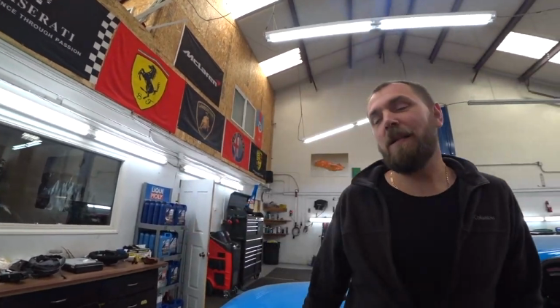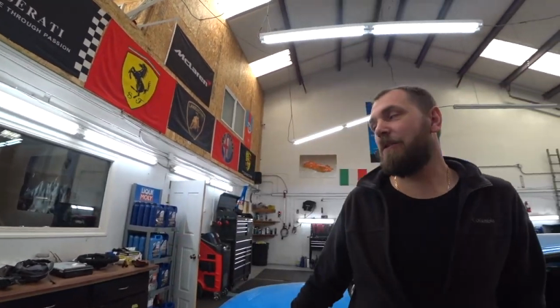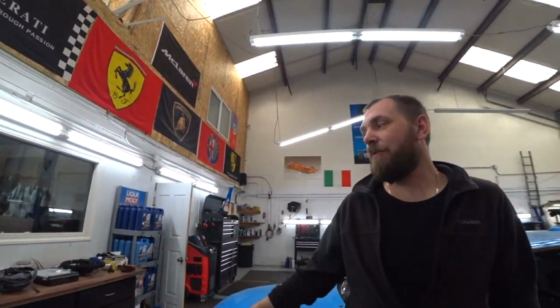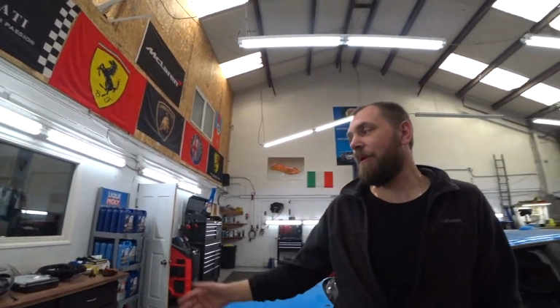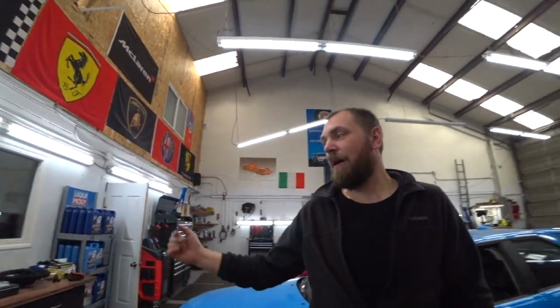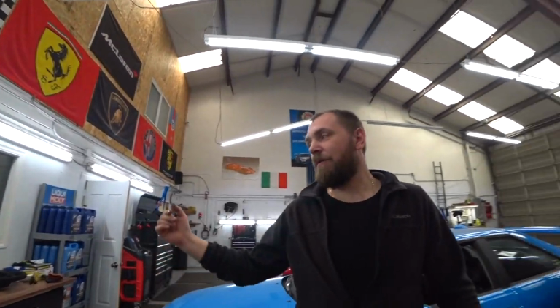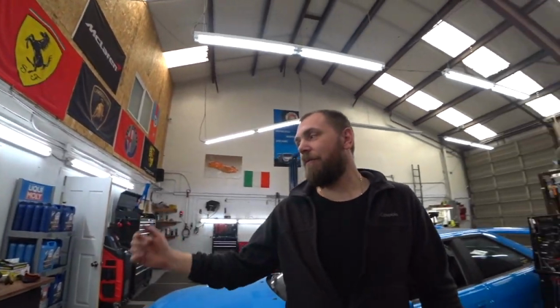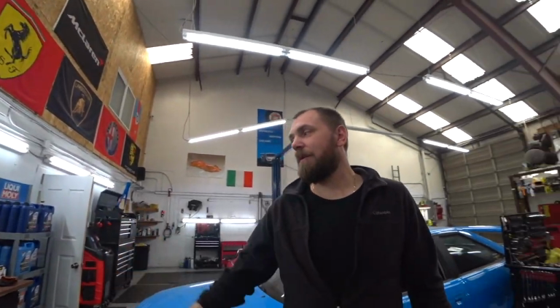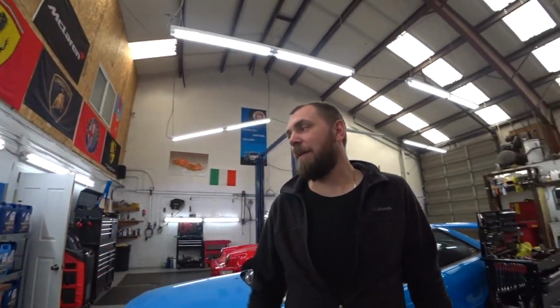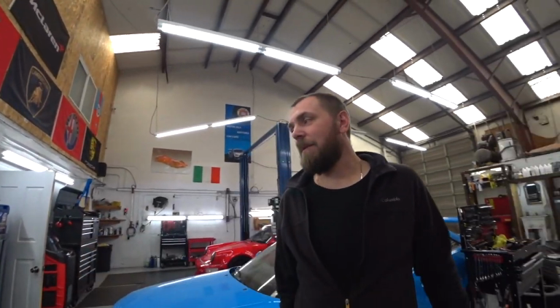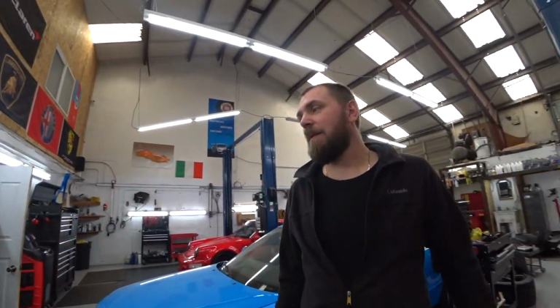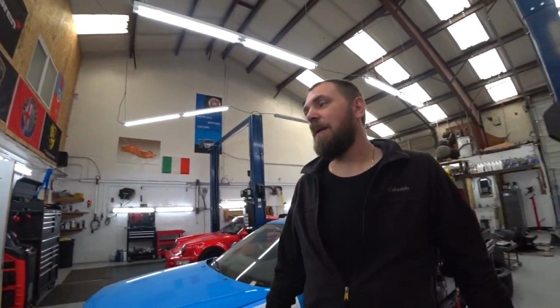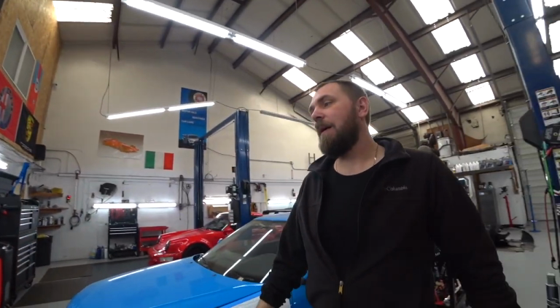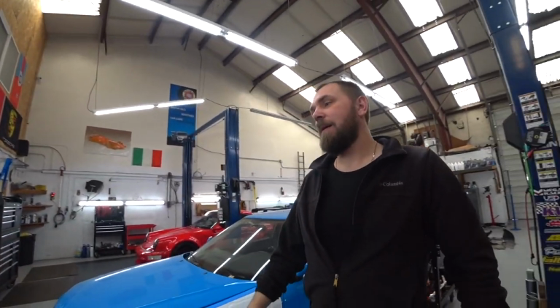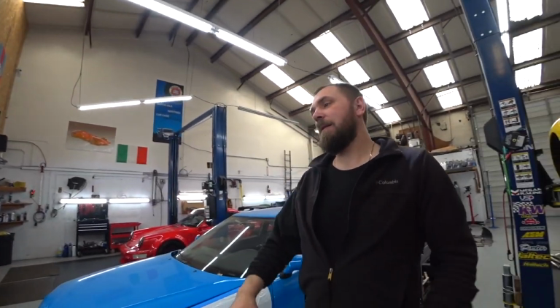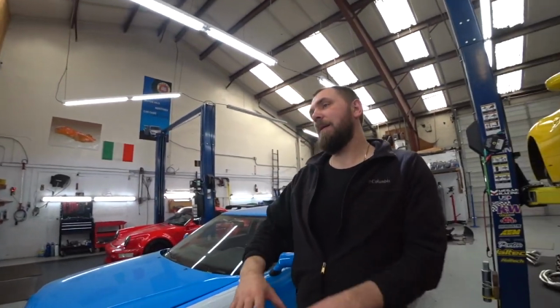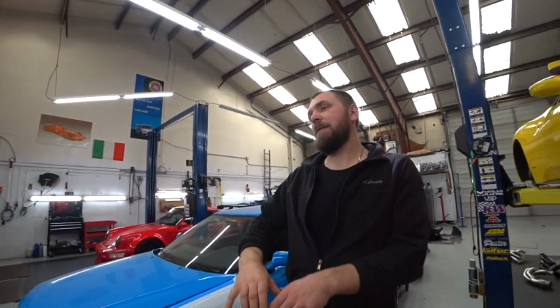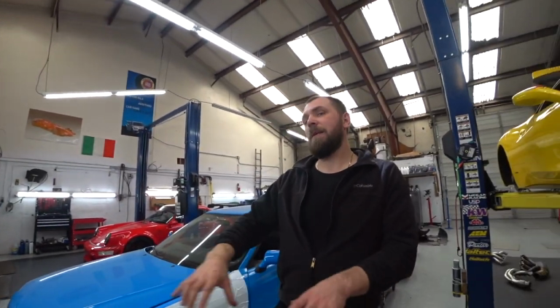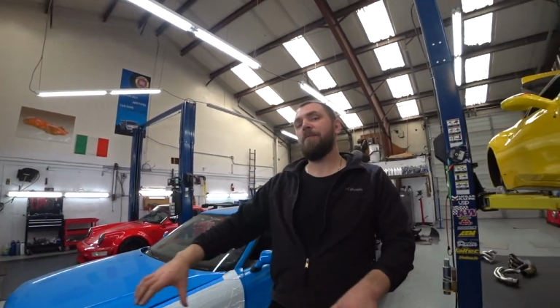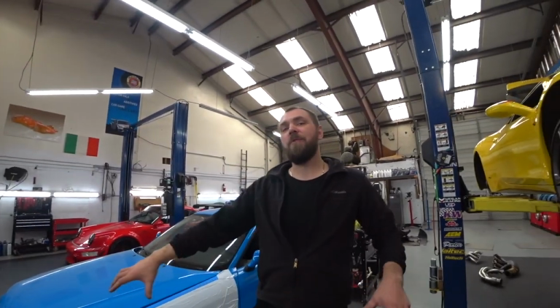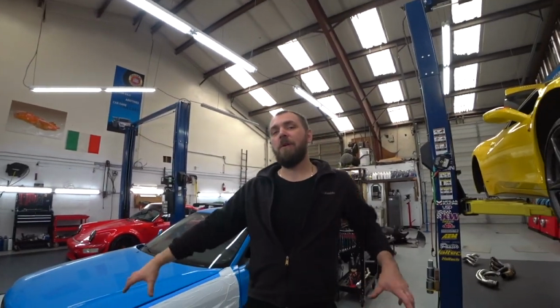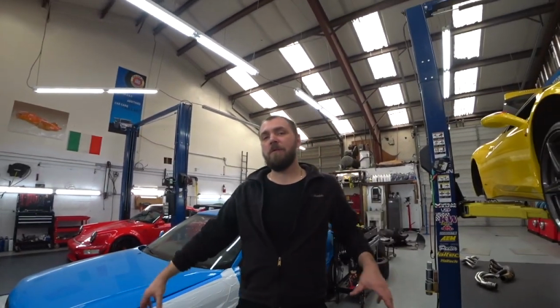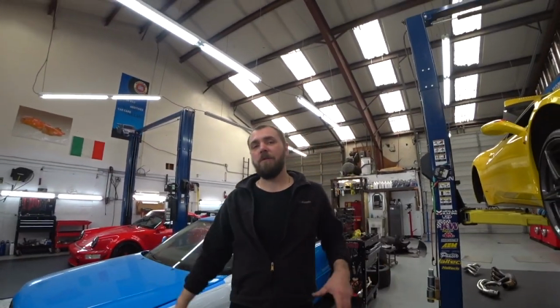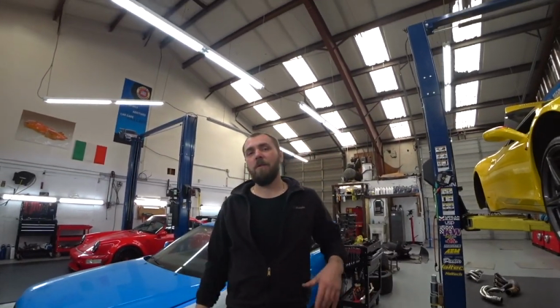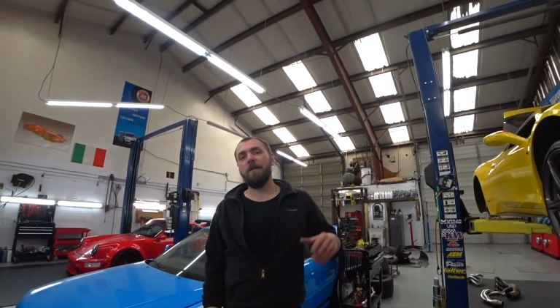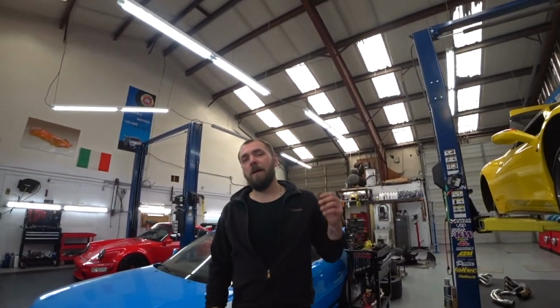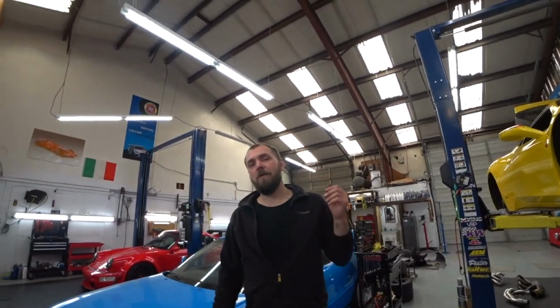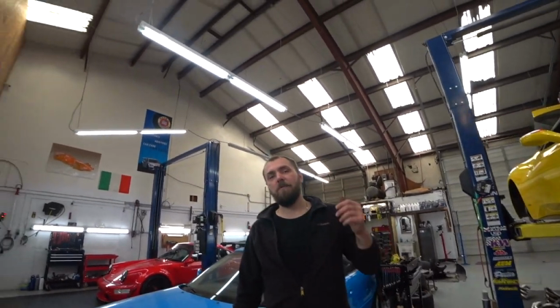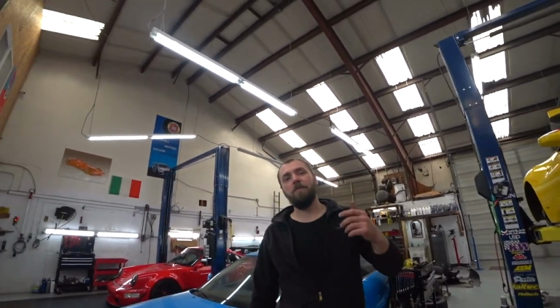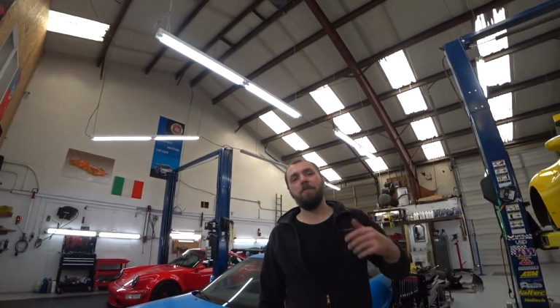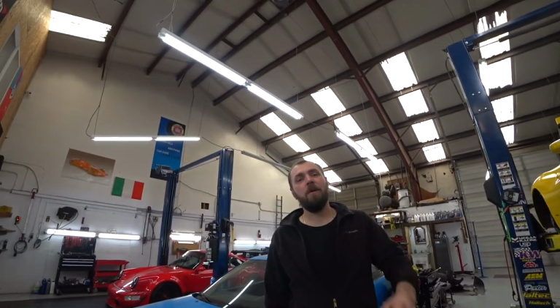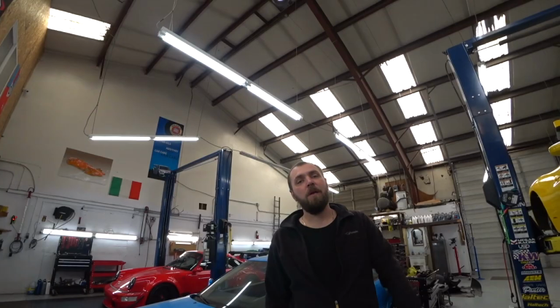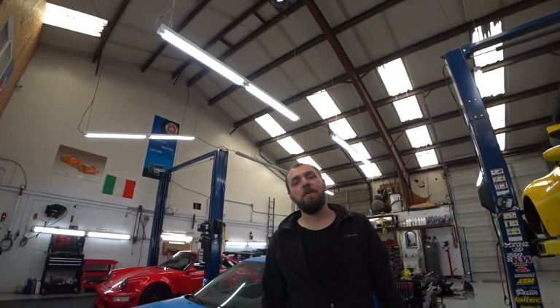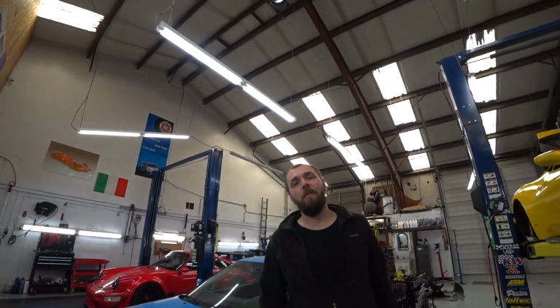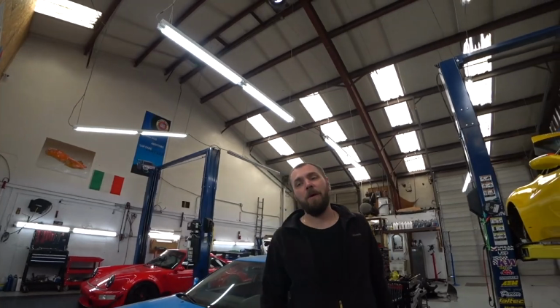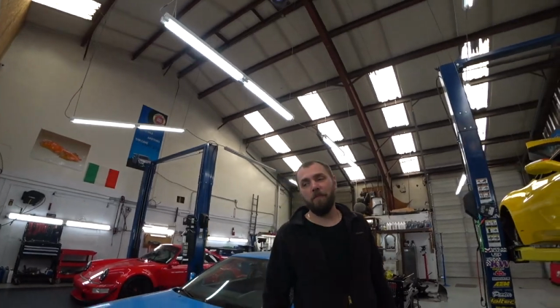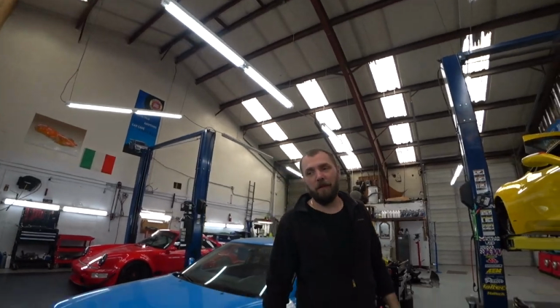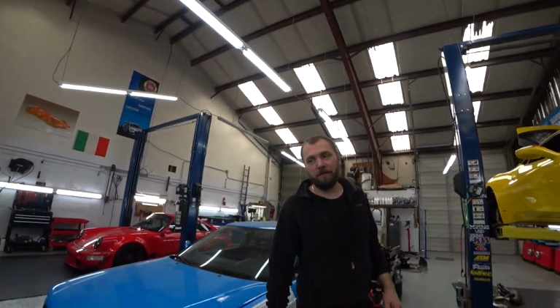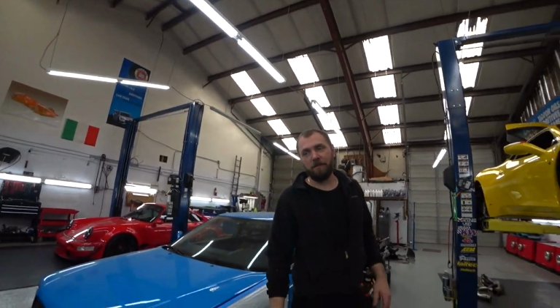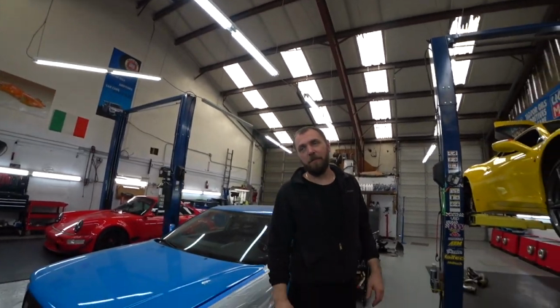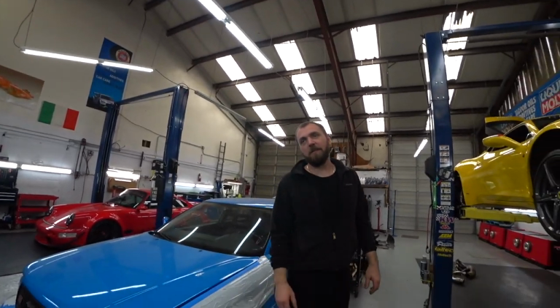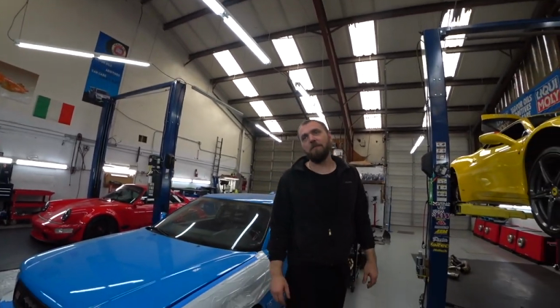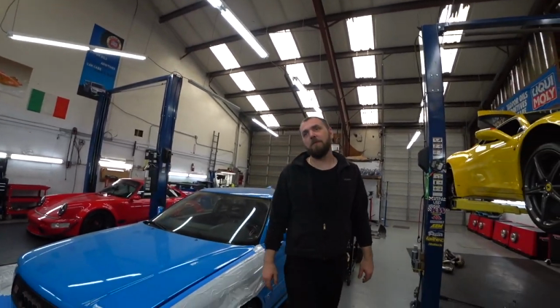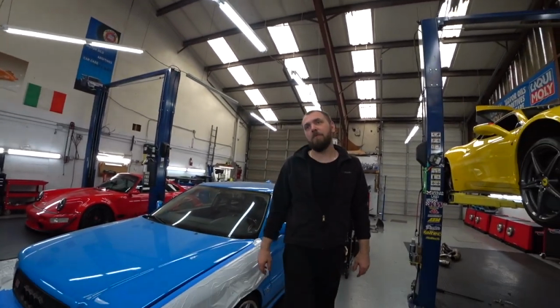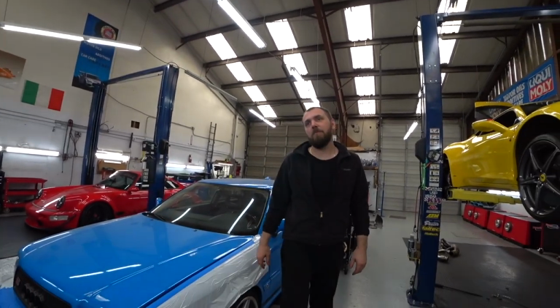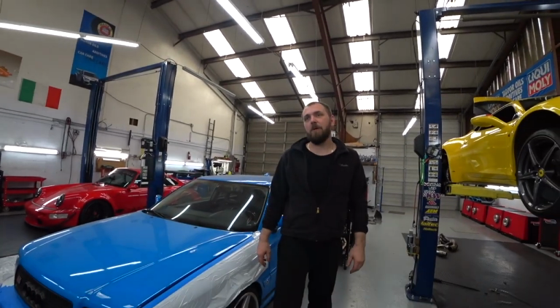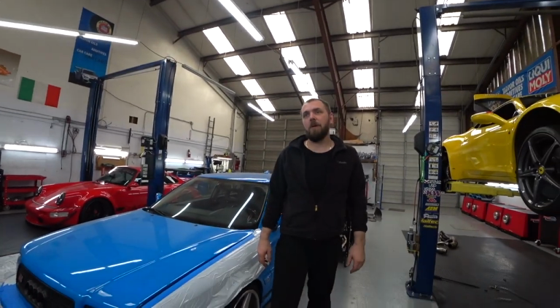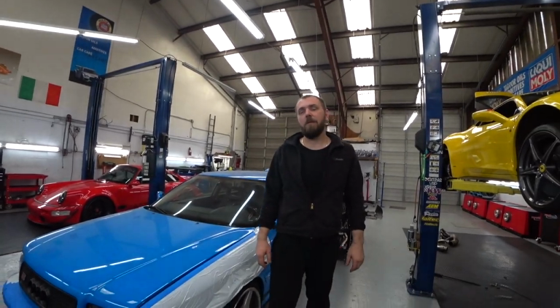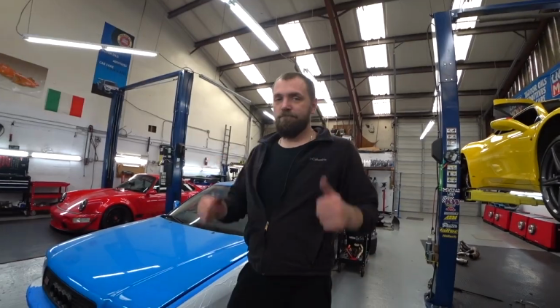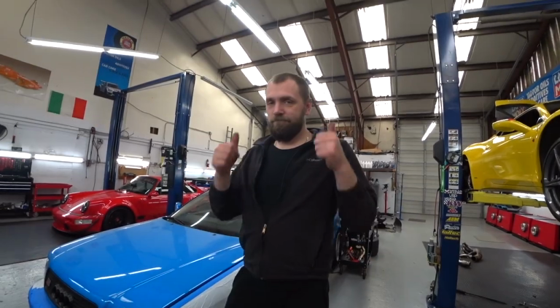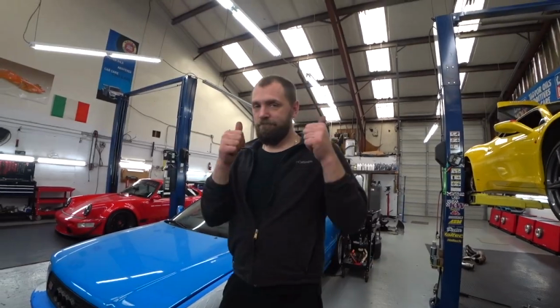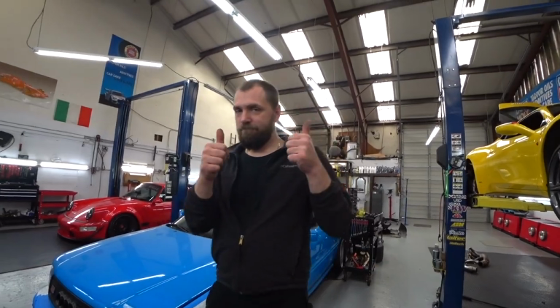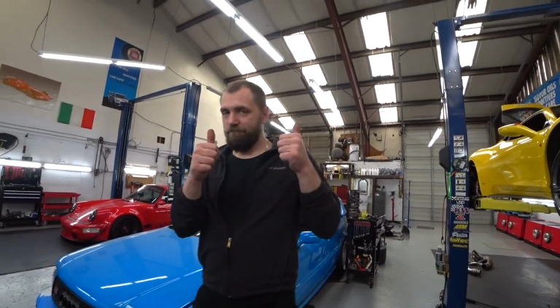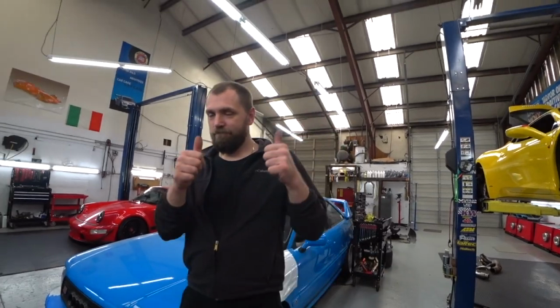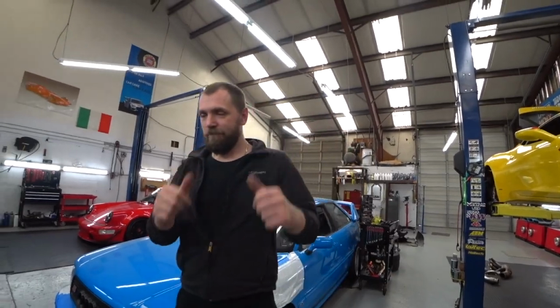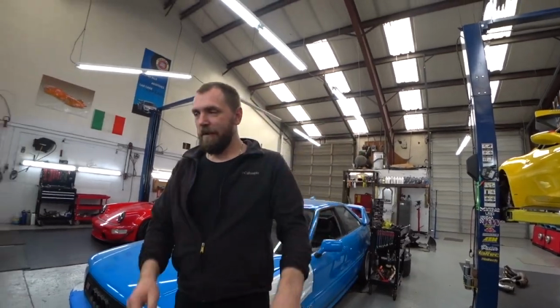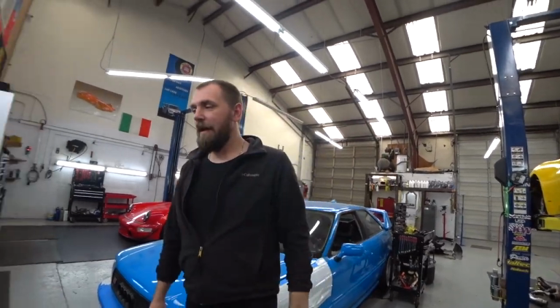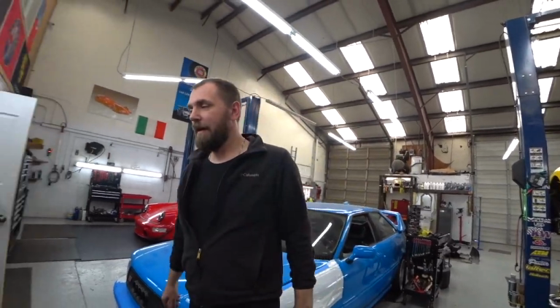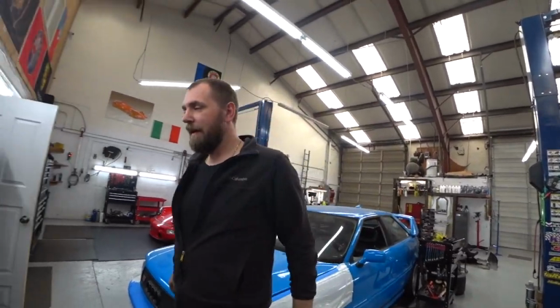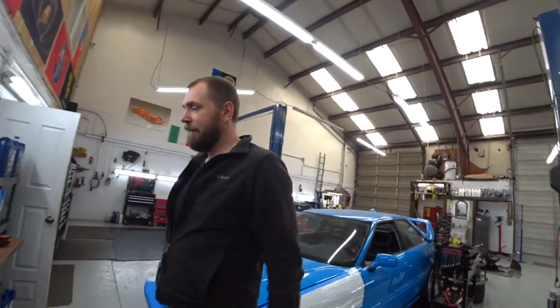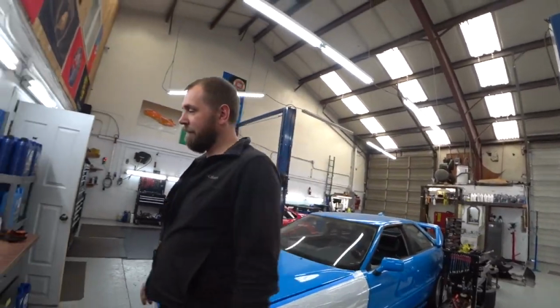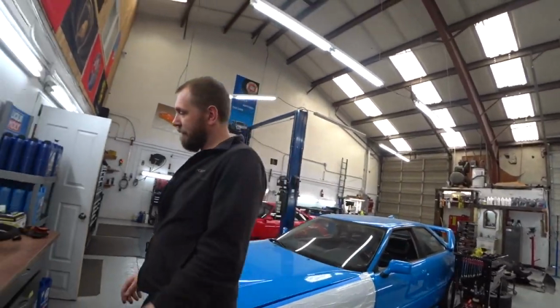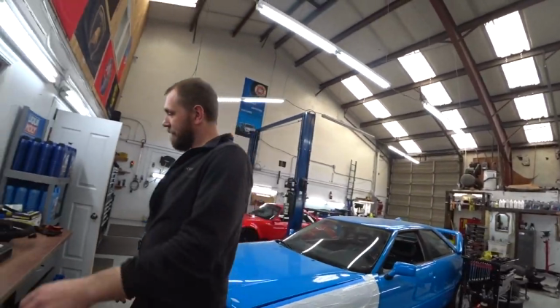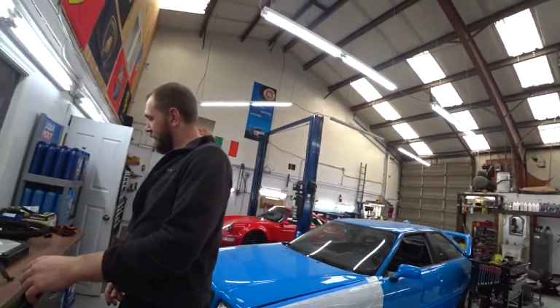I will show you how to reassemble the central console and how to do spark plug replacement on the Huracan. Alright guys, stay tuned — take care.